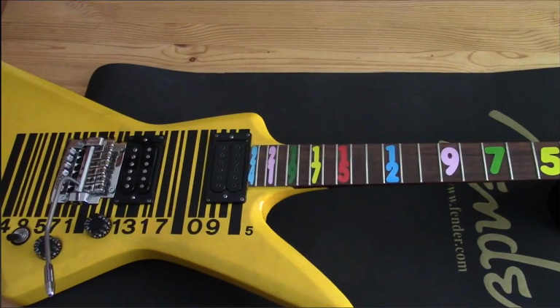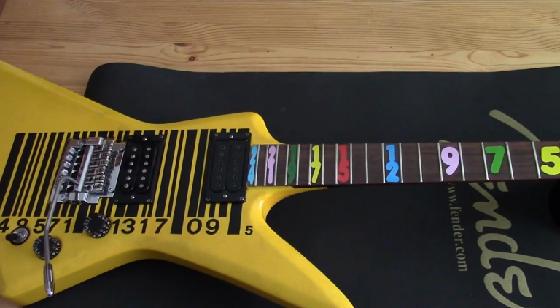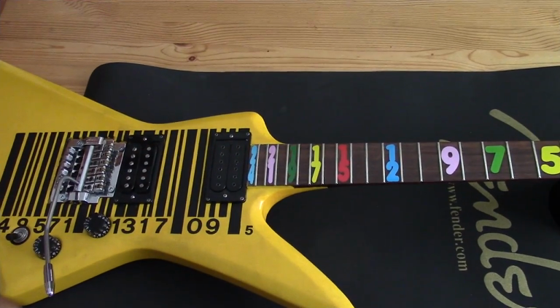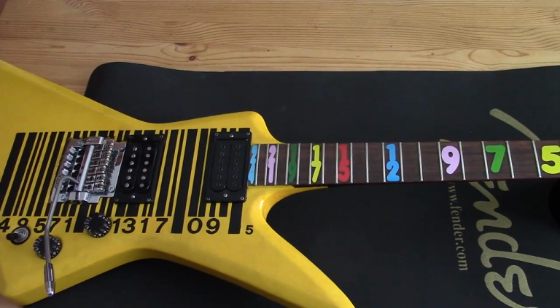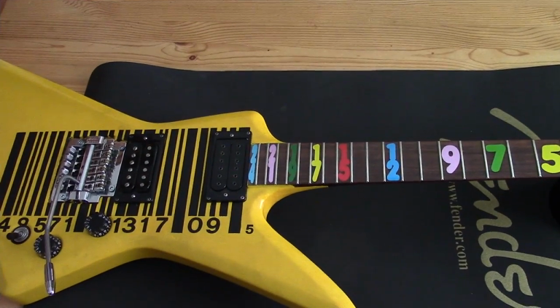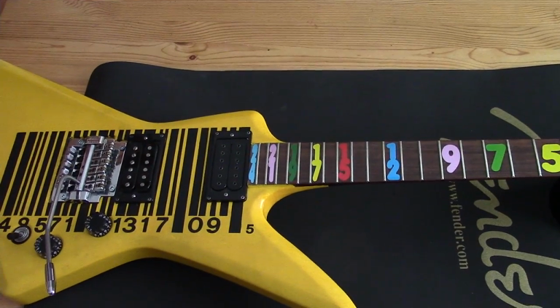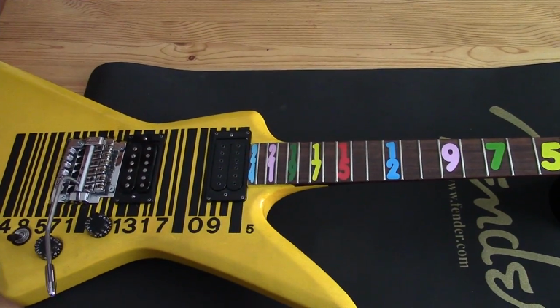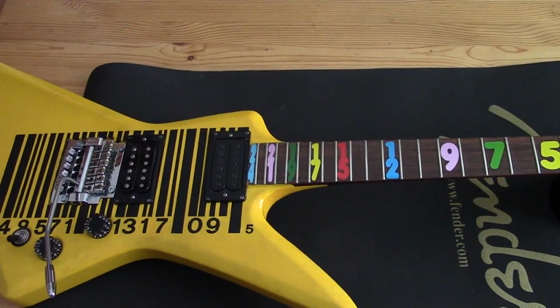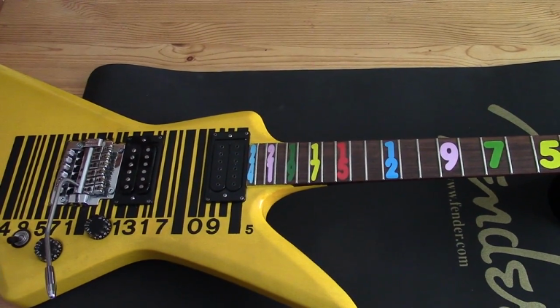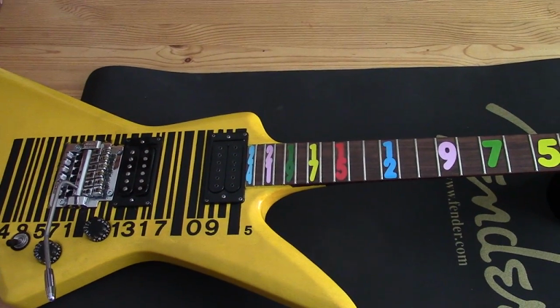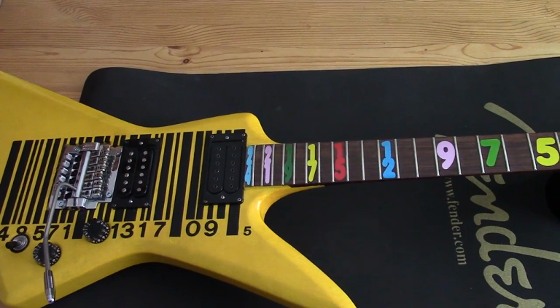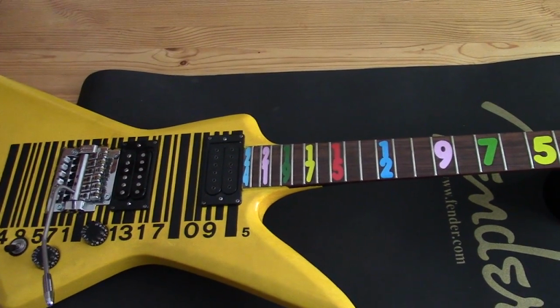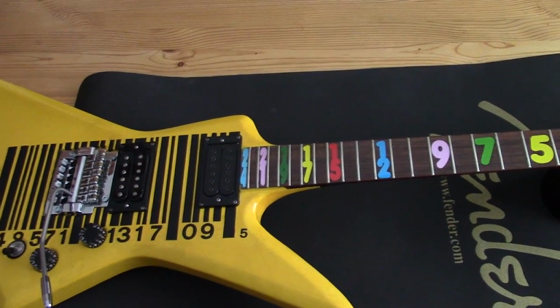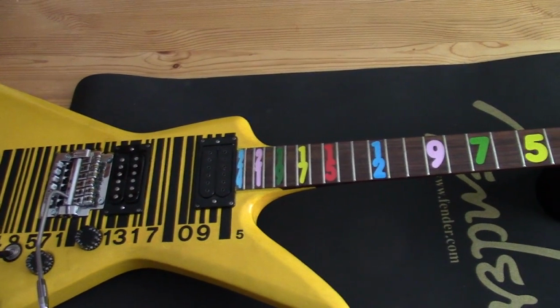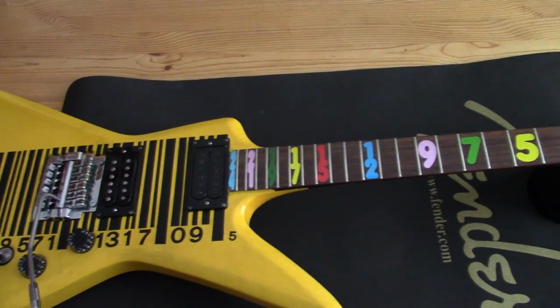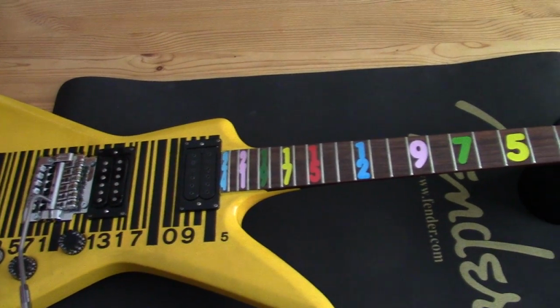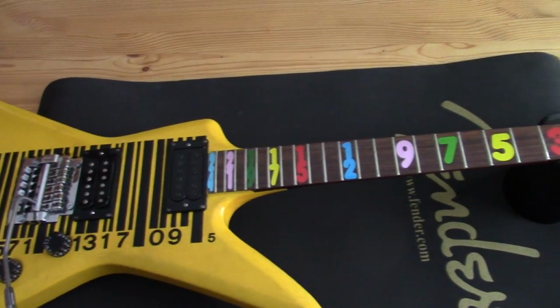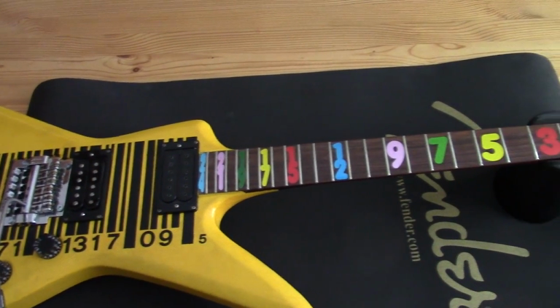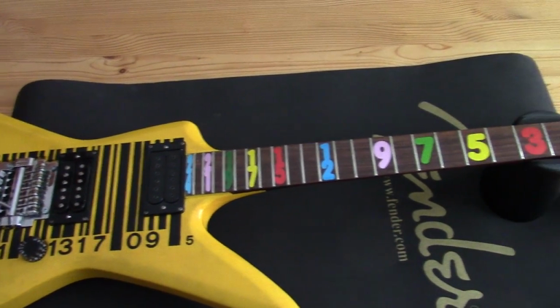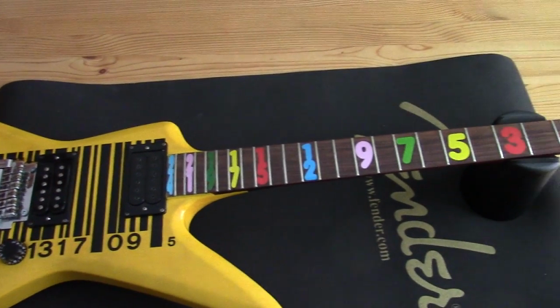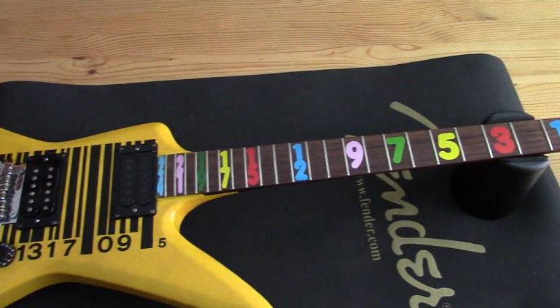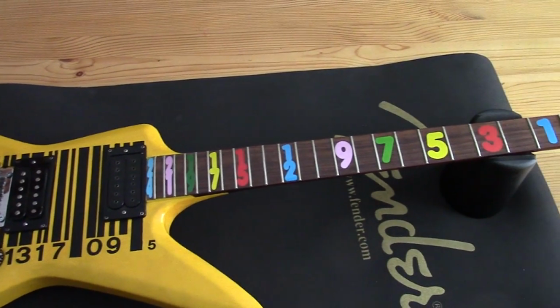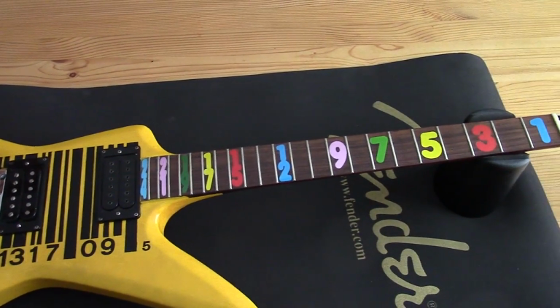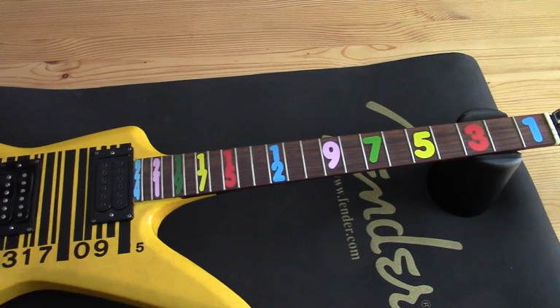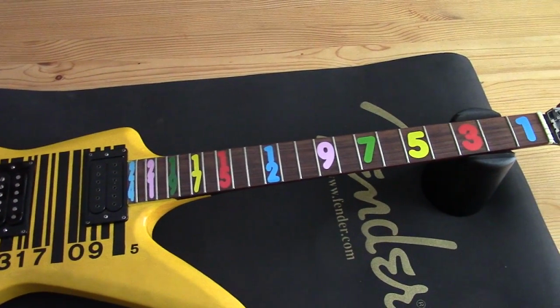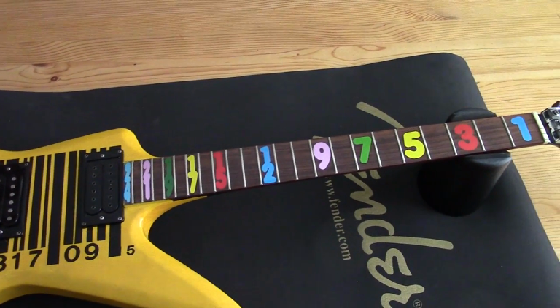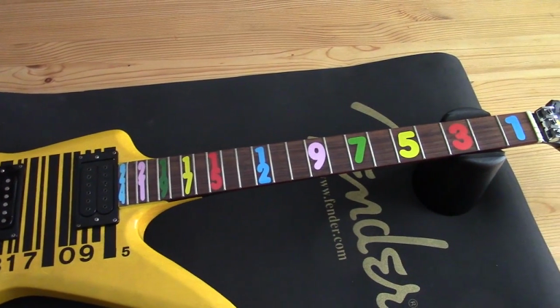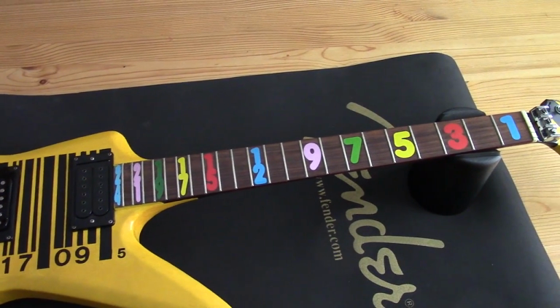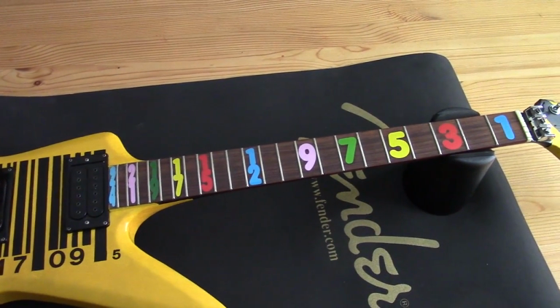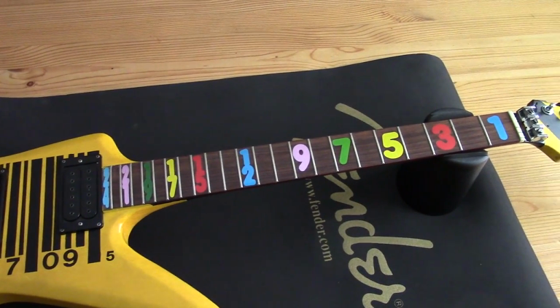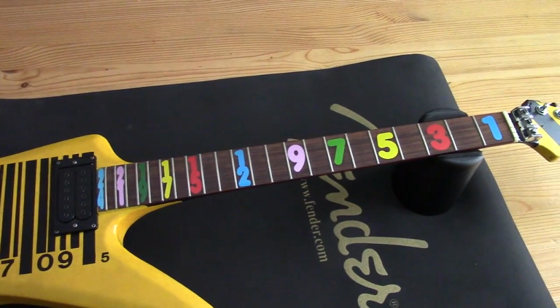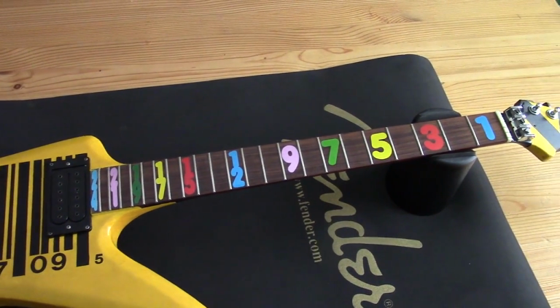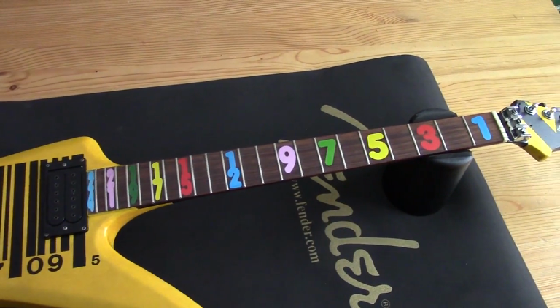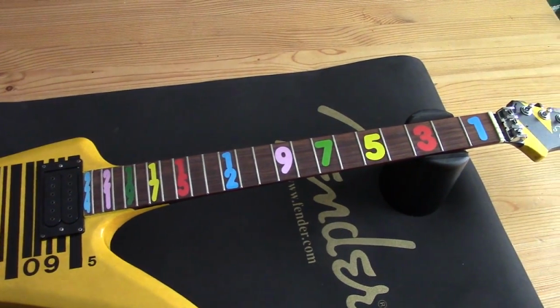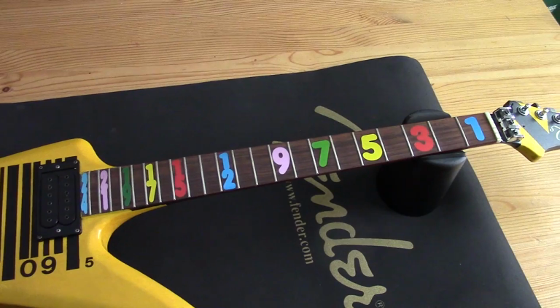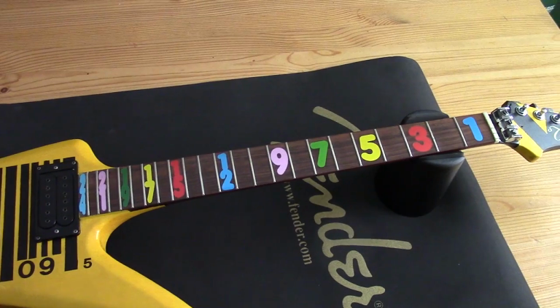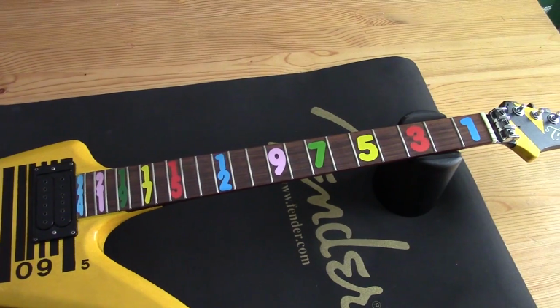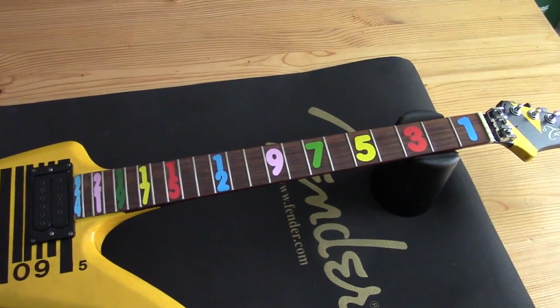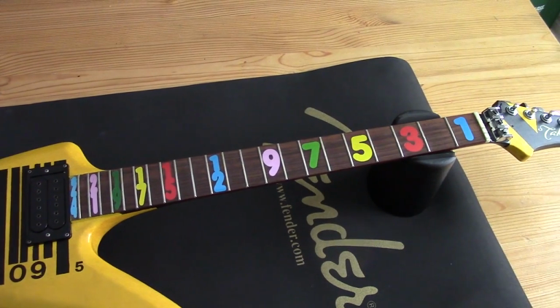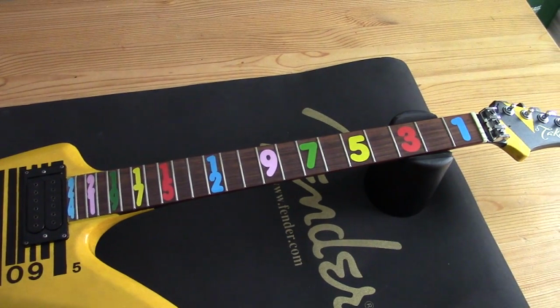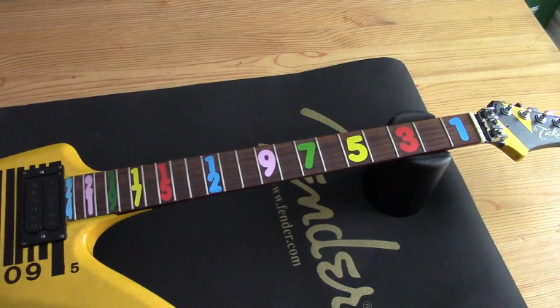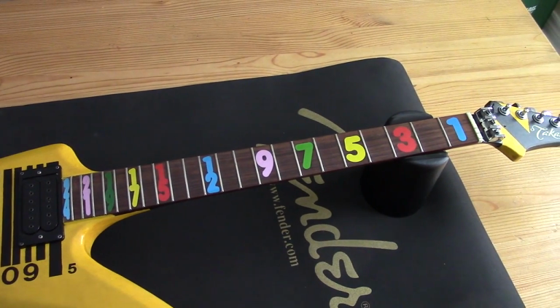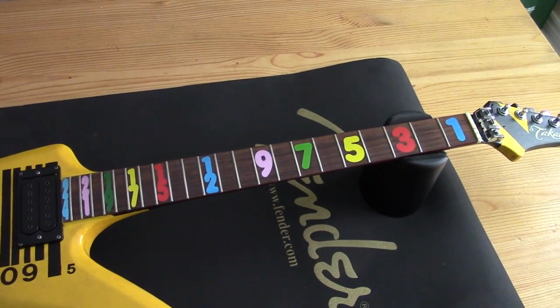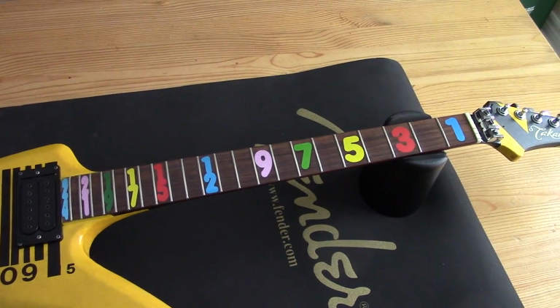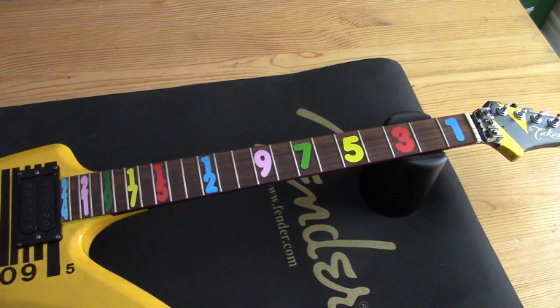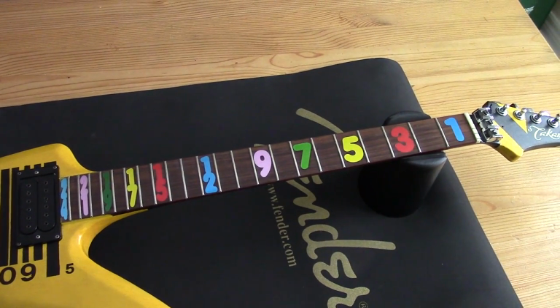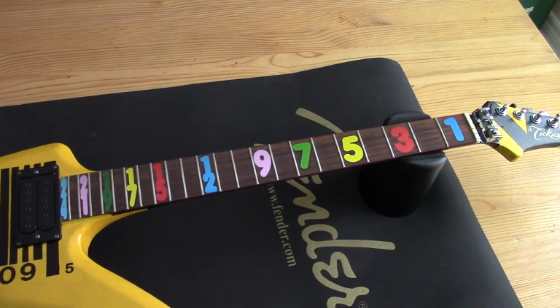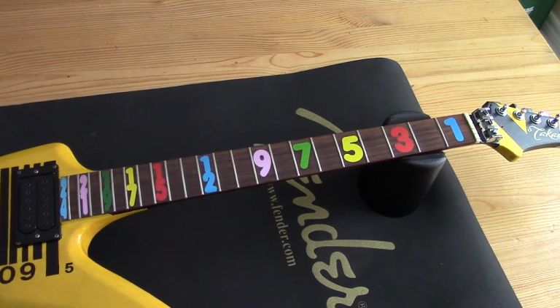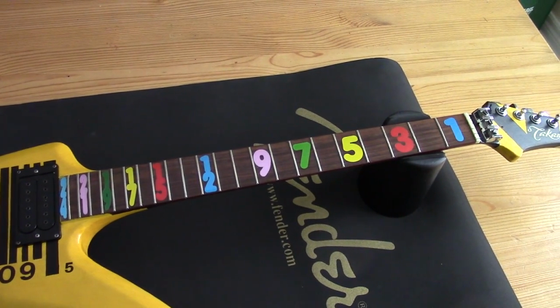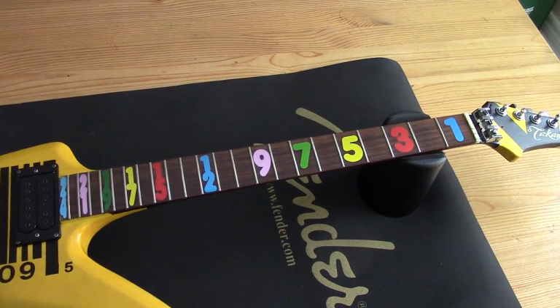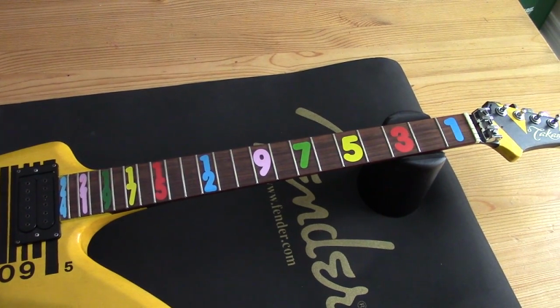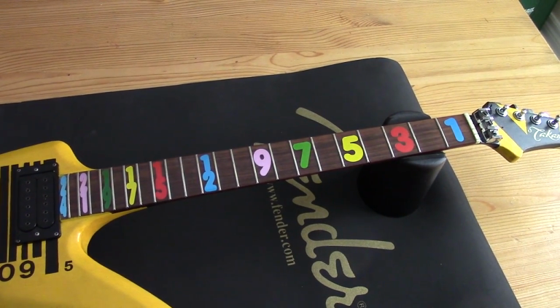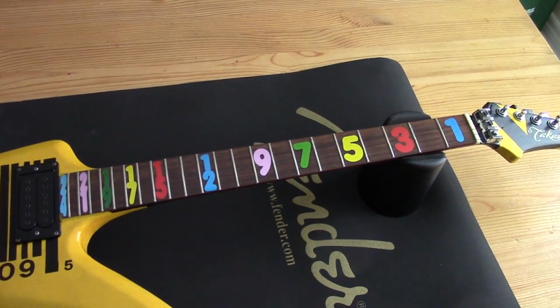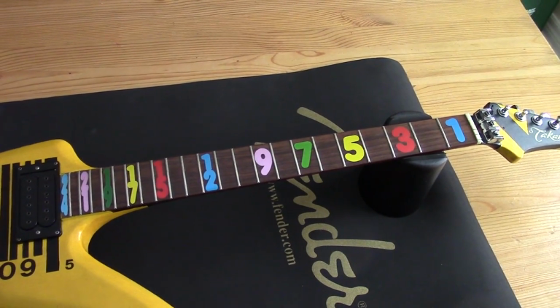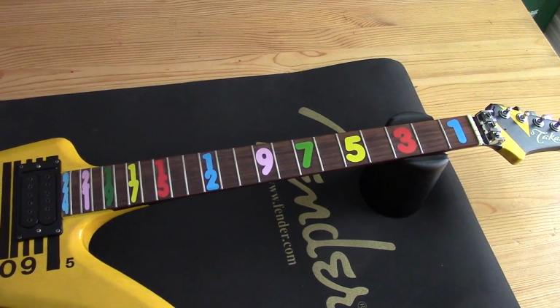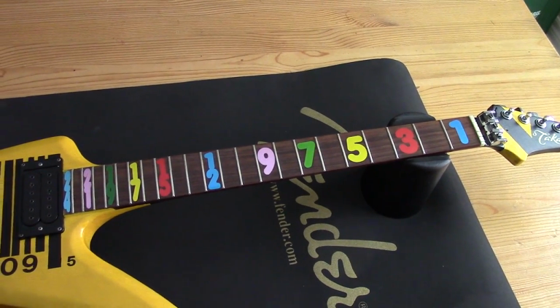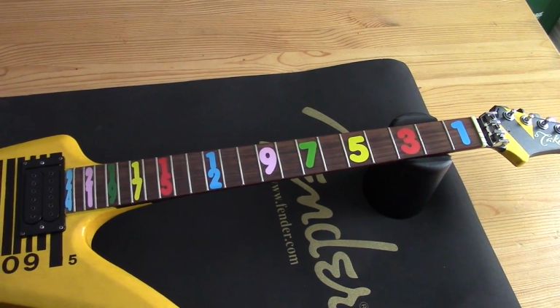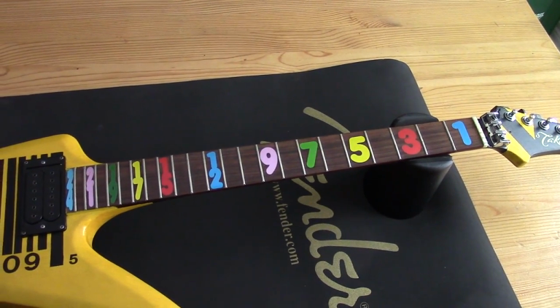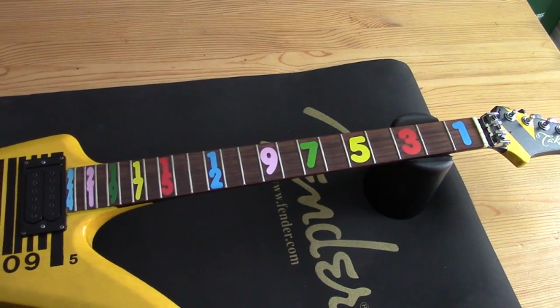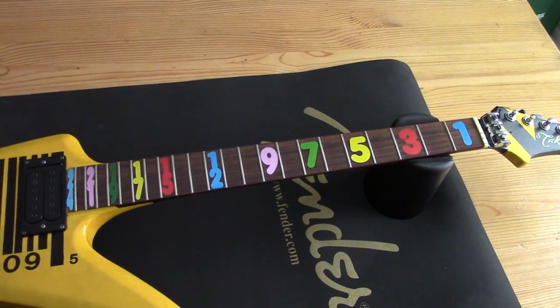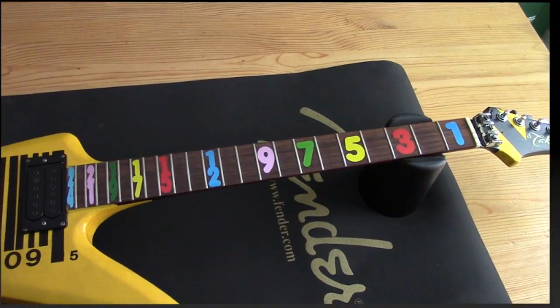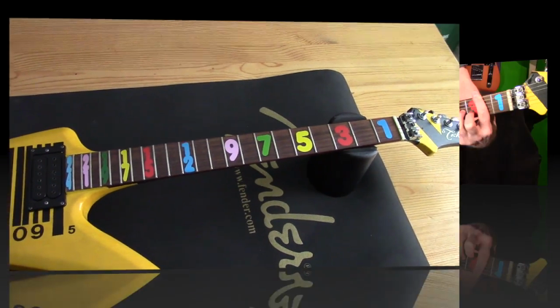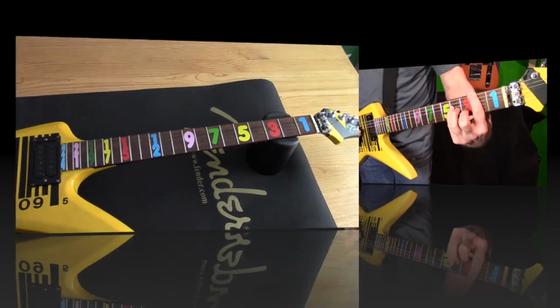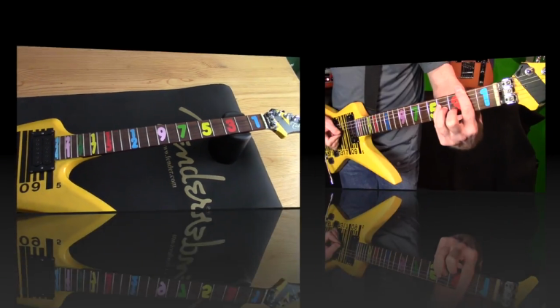Here we have the finished product. It looks pretty cool so far. How long it will last, I don't know. I'm going to go put some strings on and see how it looks.